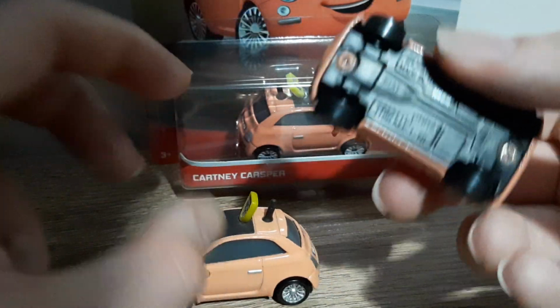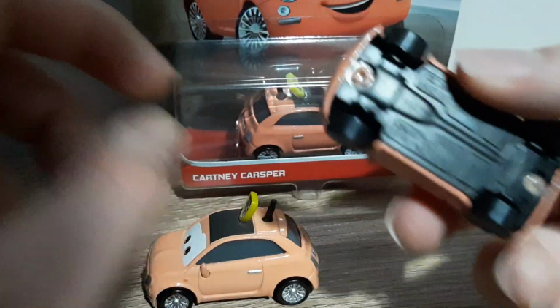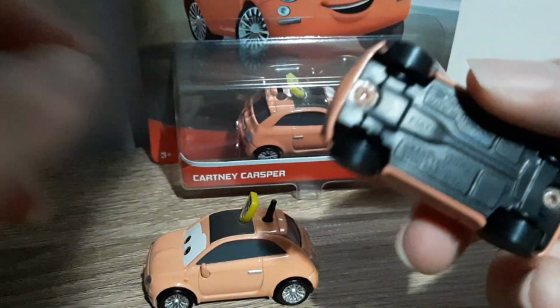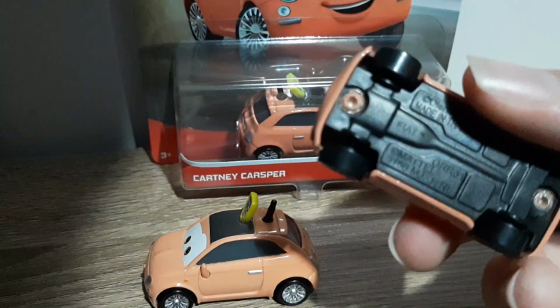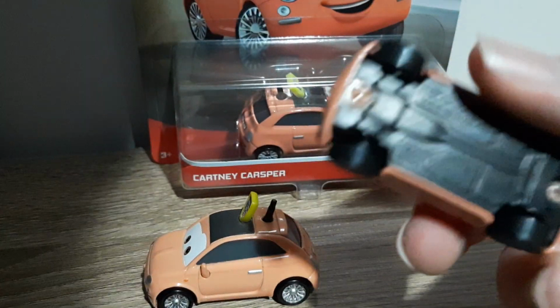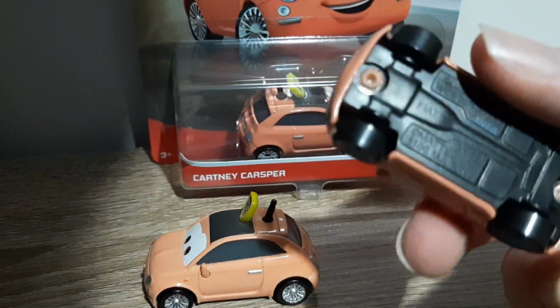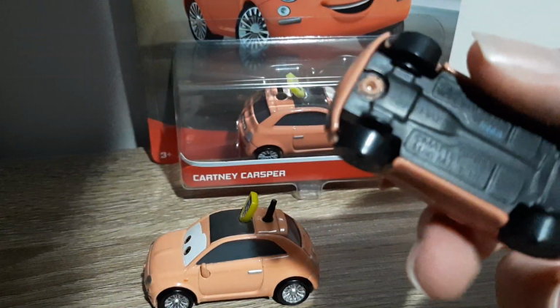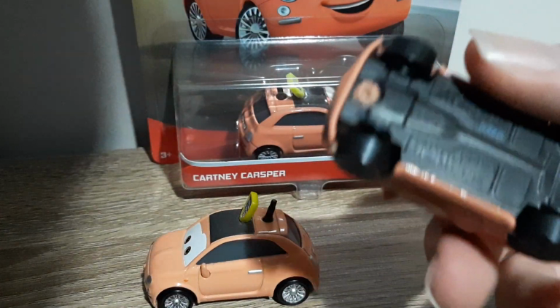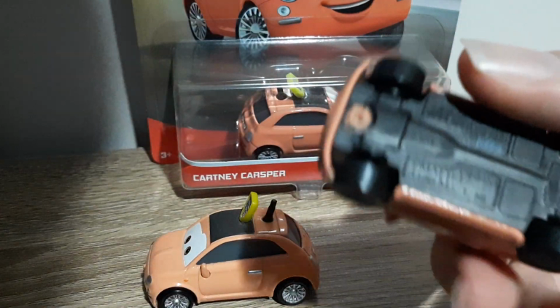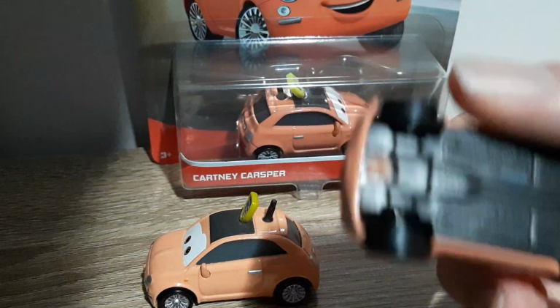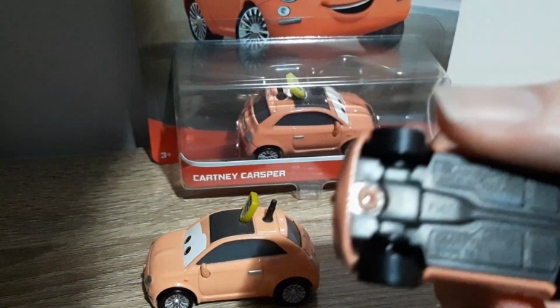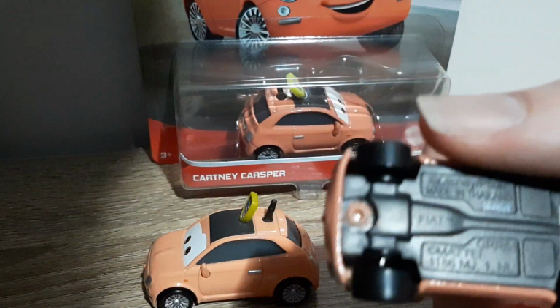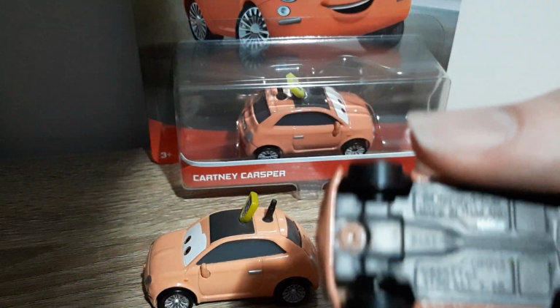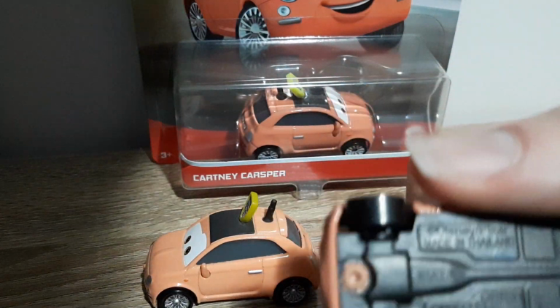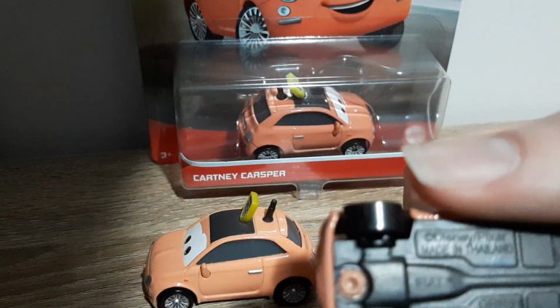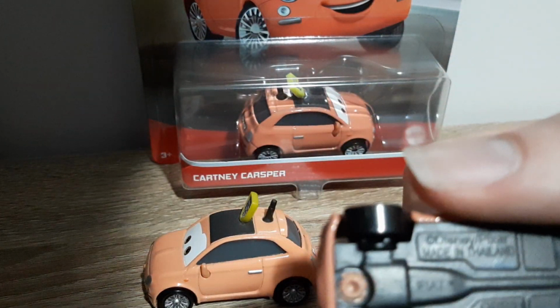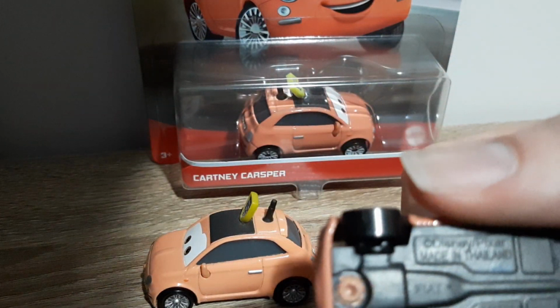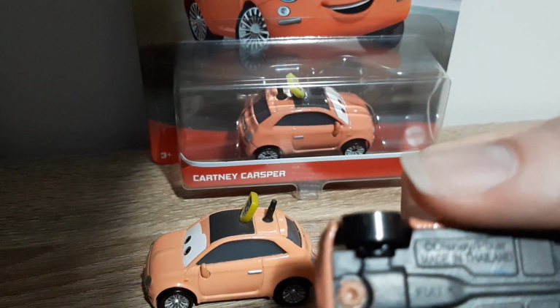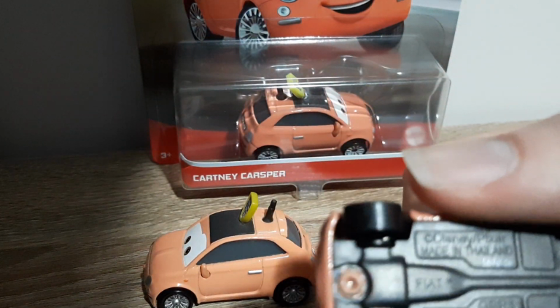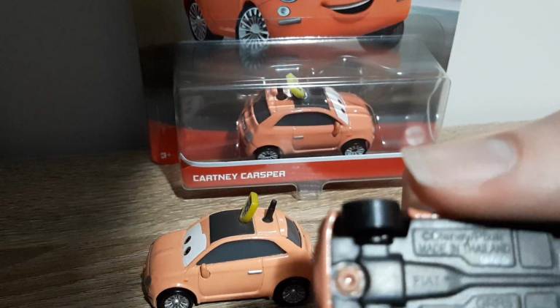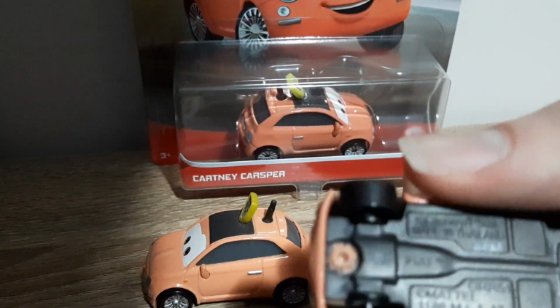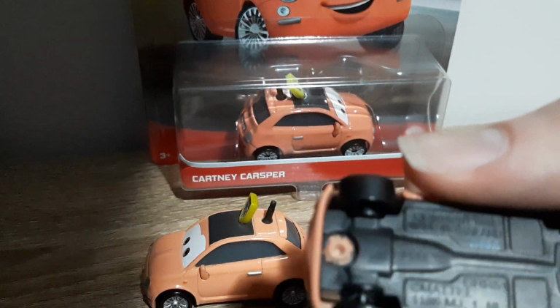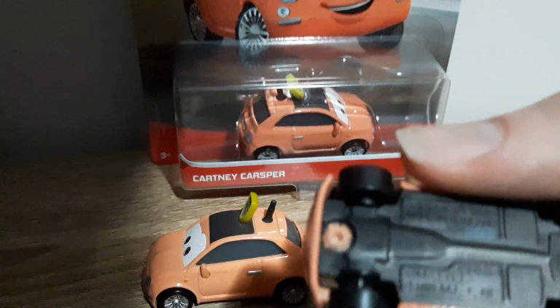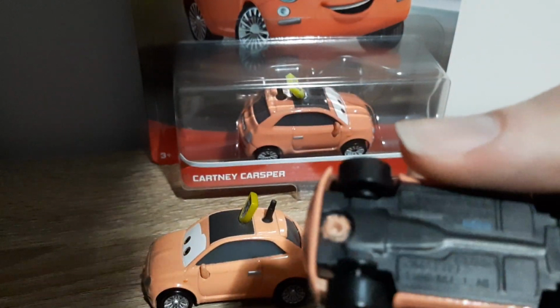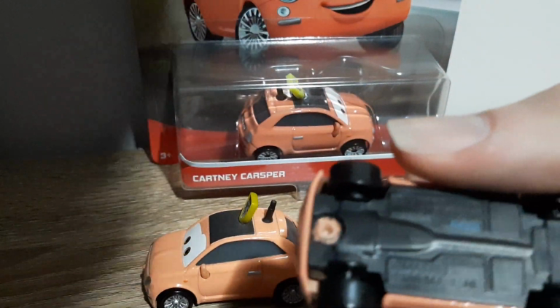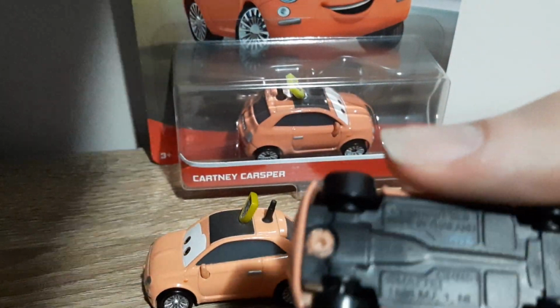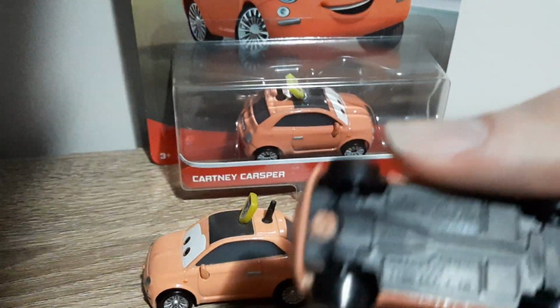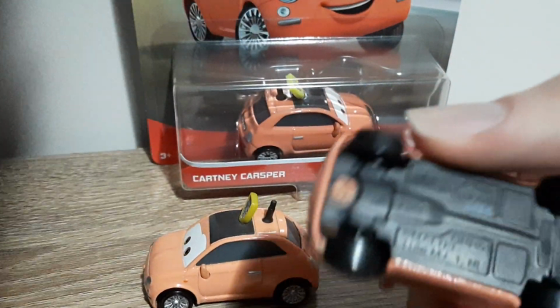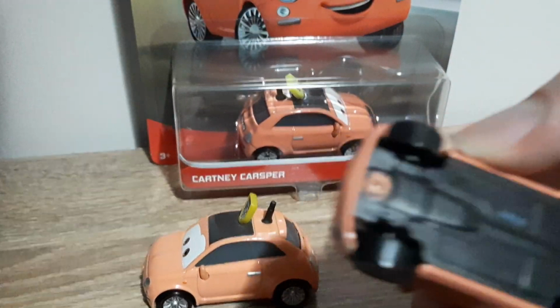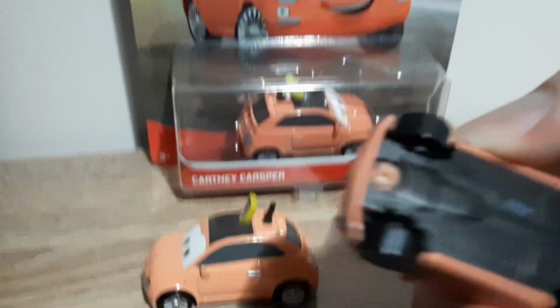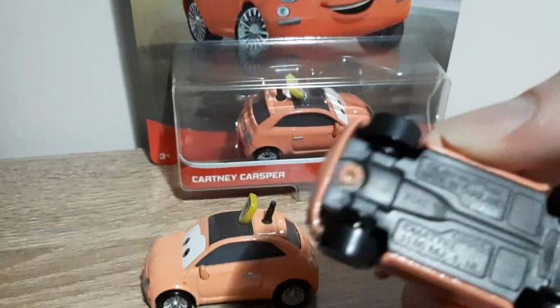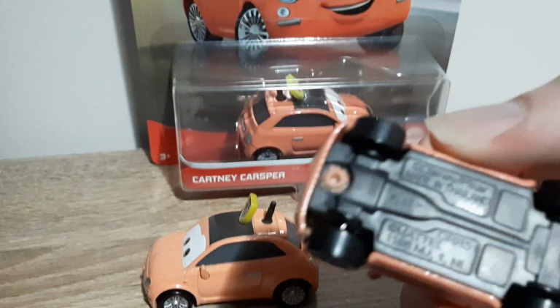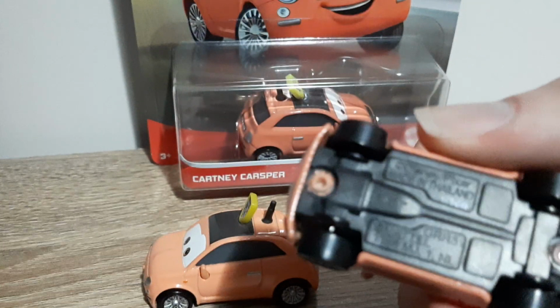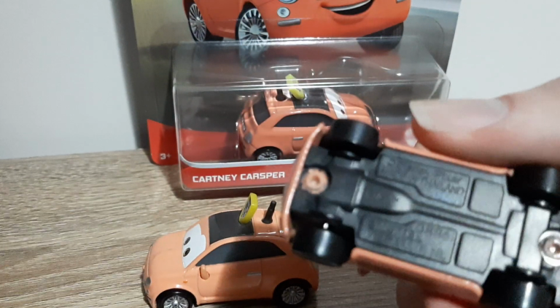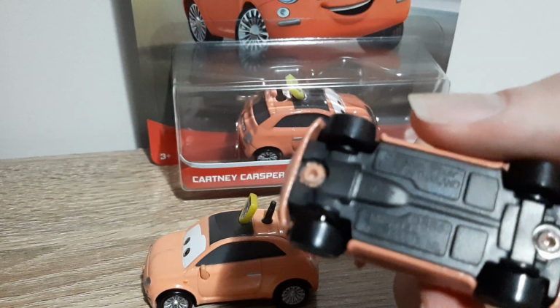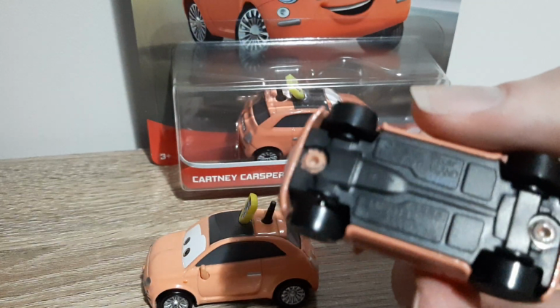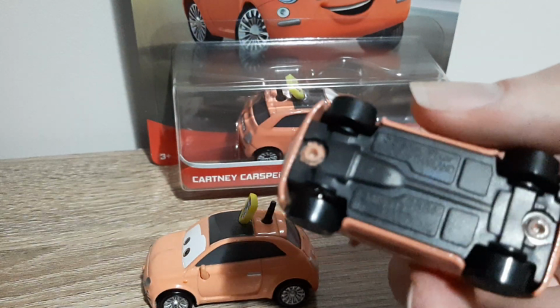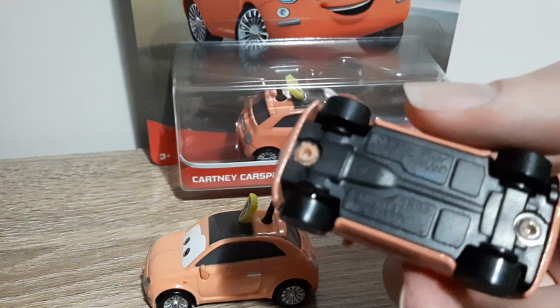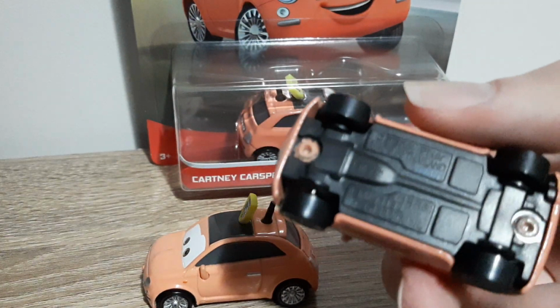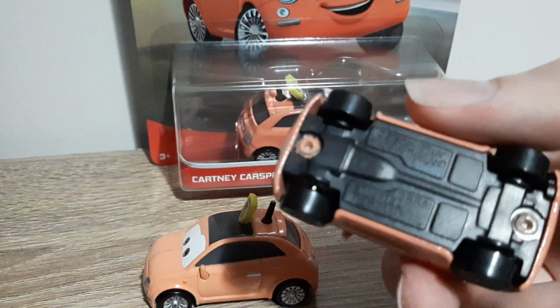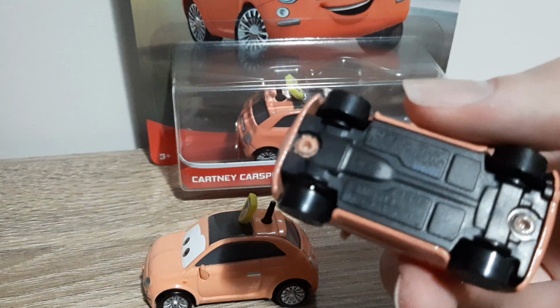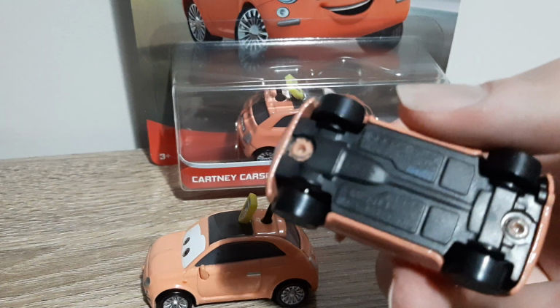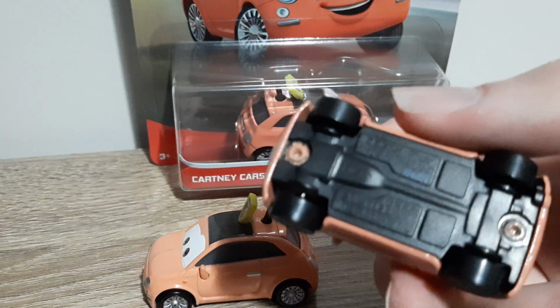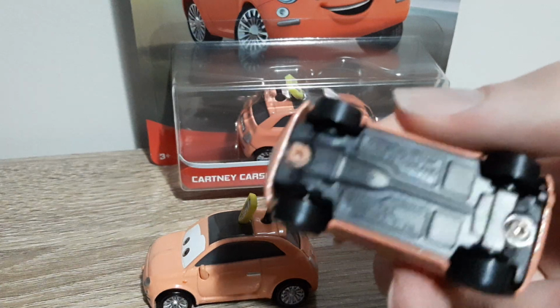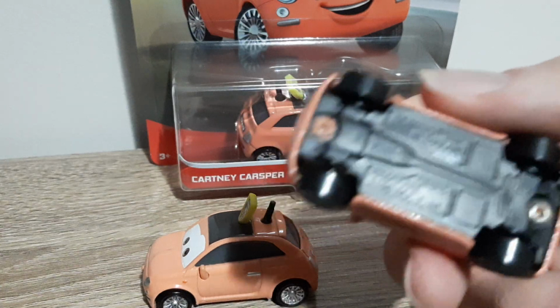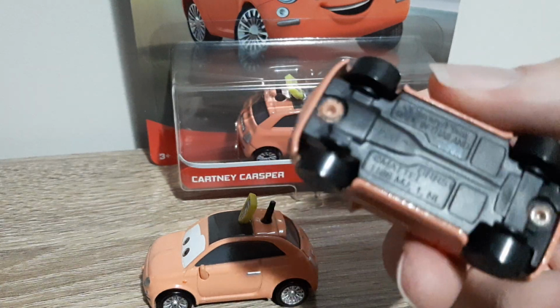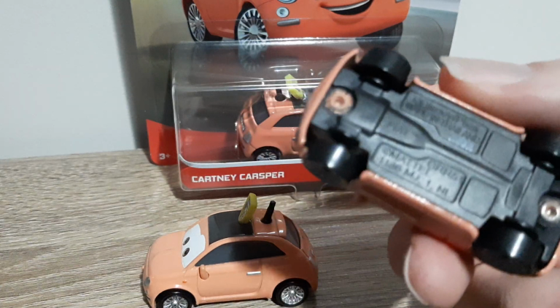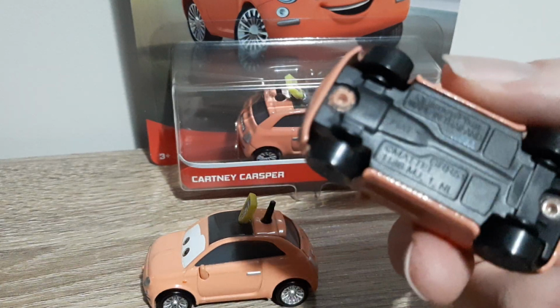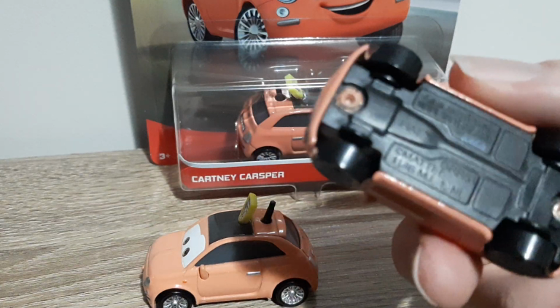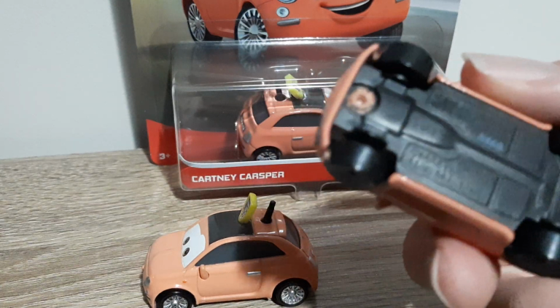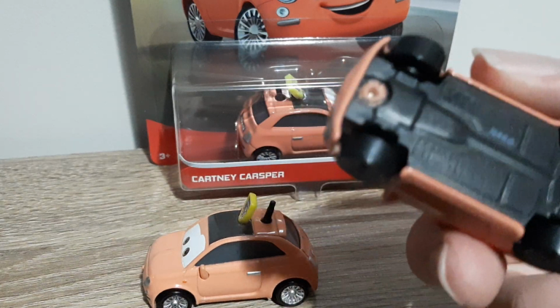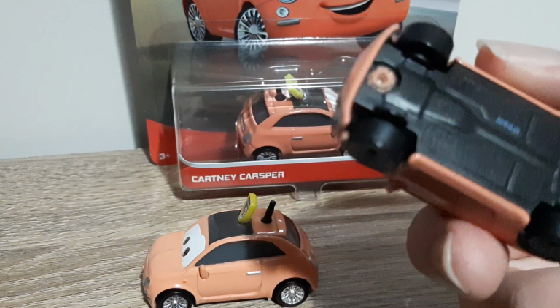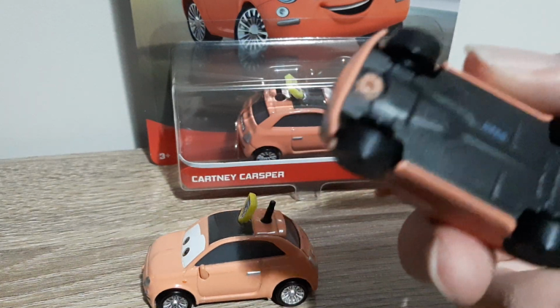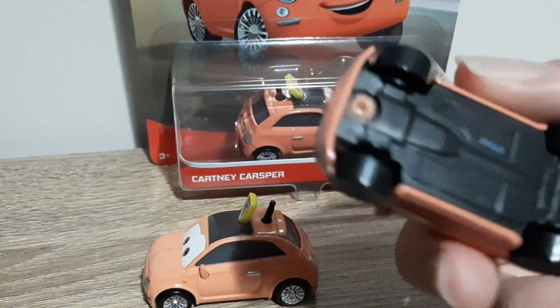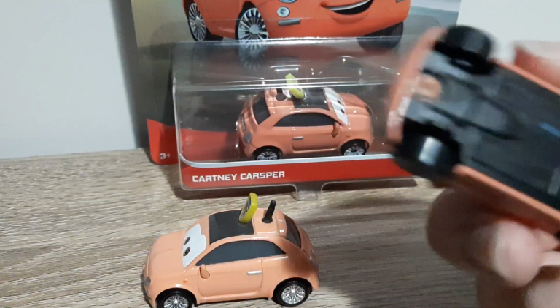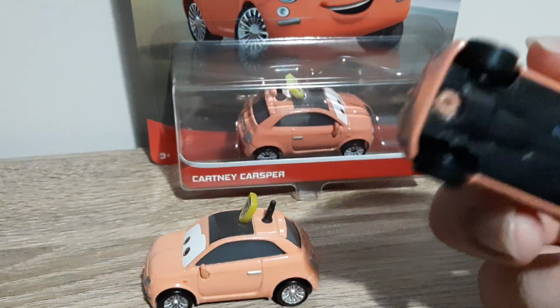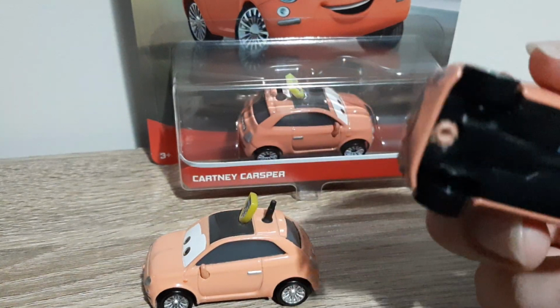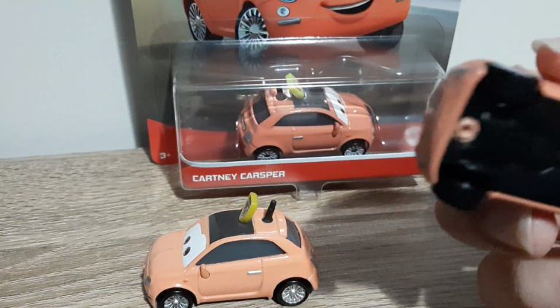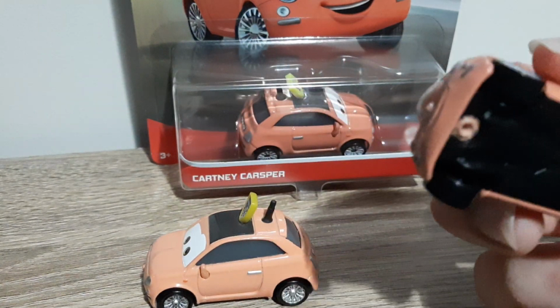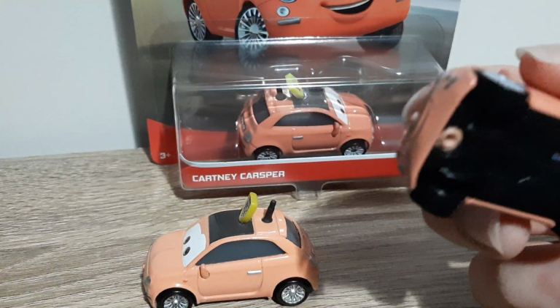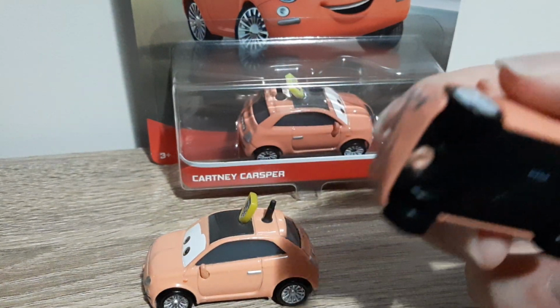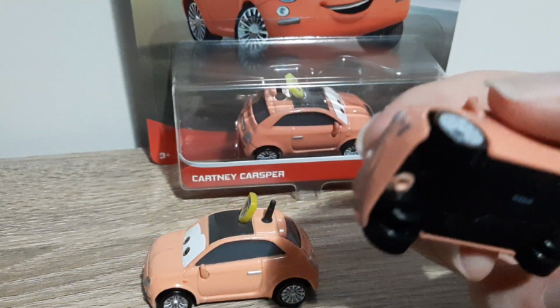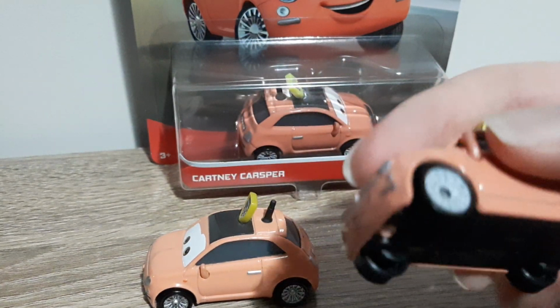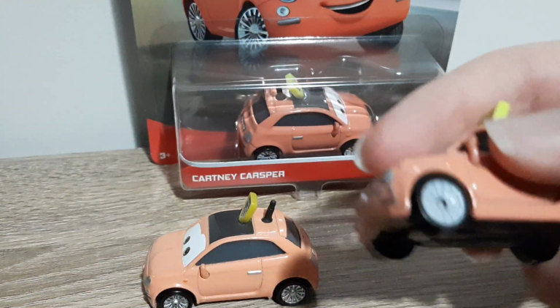Here's the base of the Thailand Cartney: 46A — week 46 of 2020 in the A factory in Thailand.